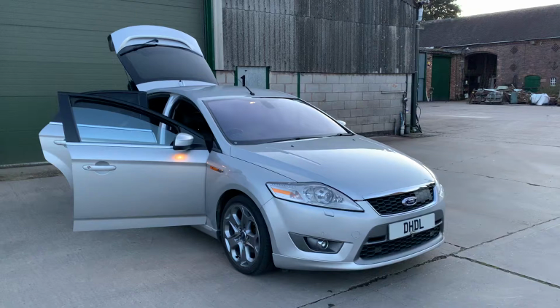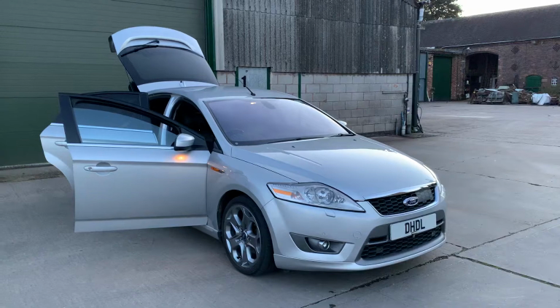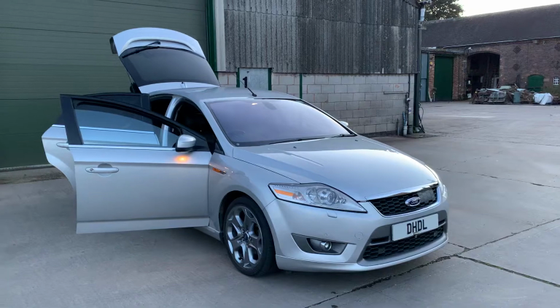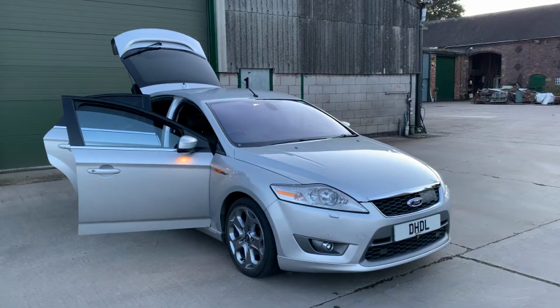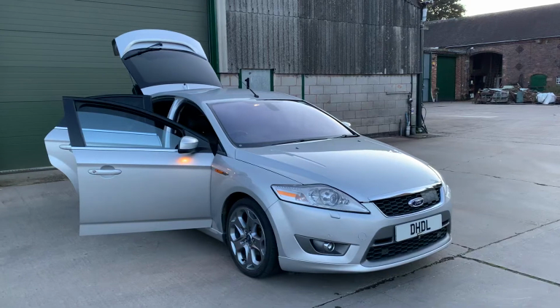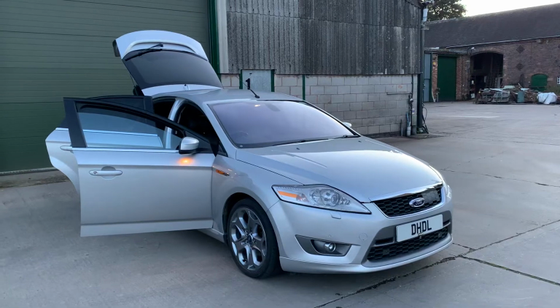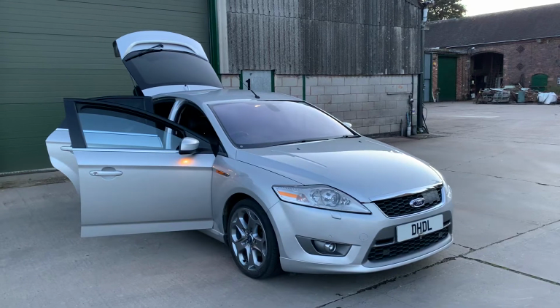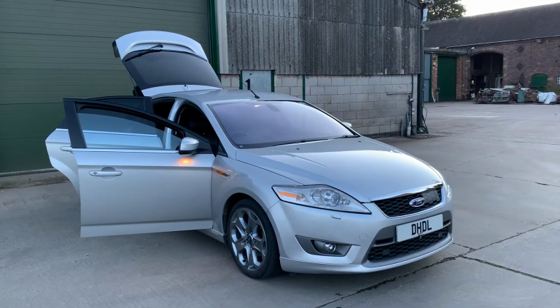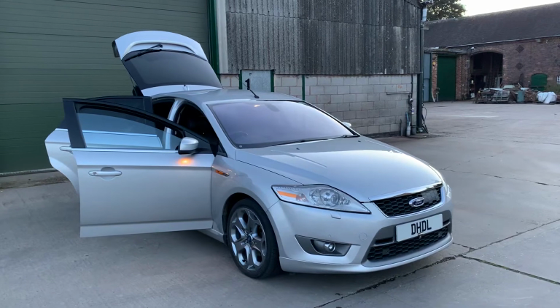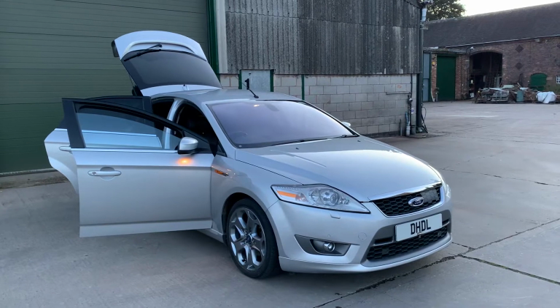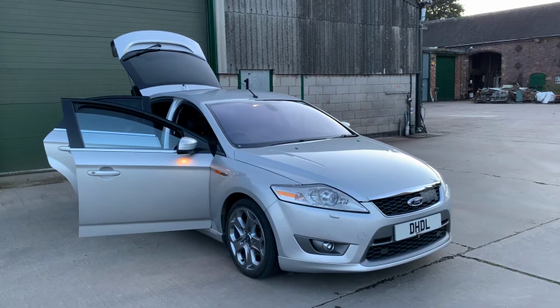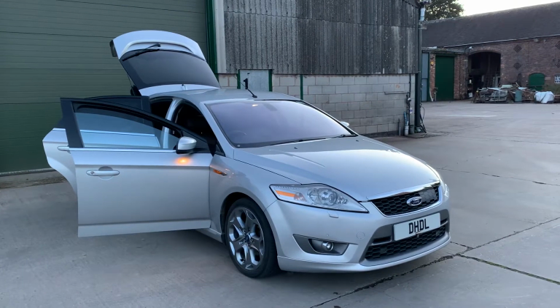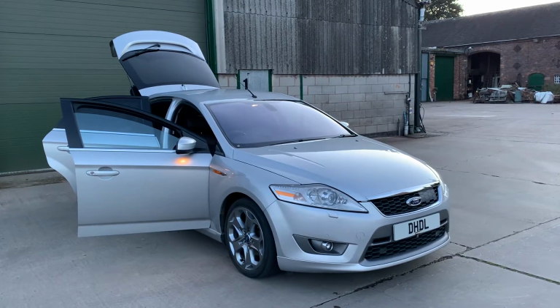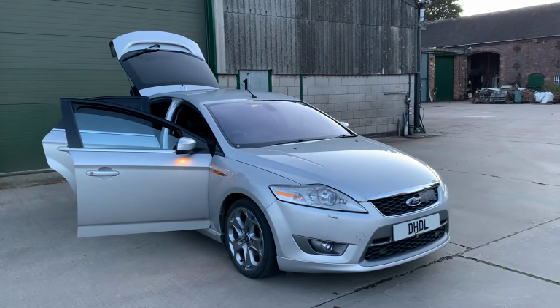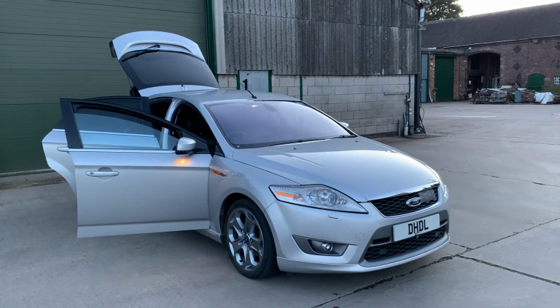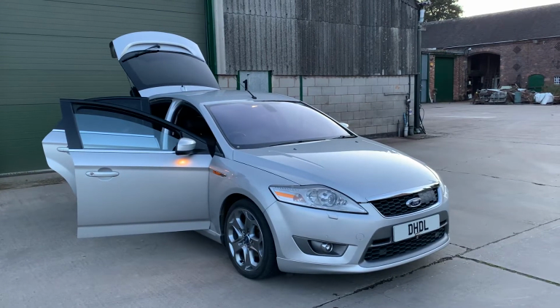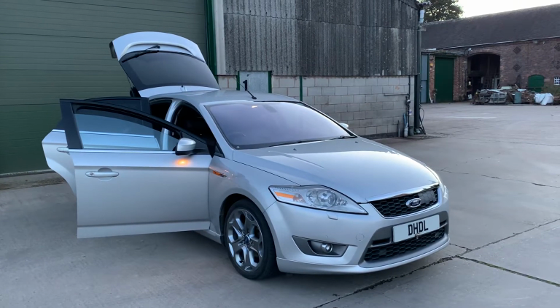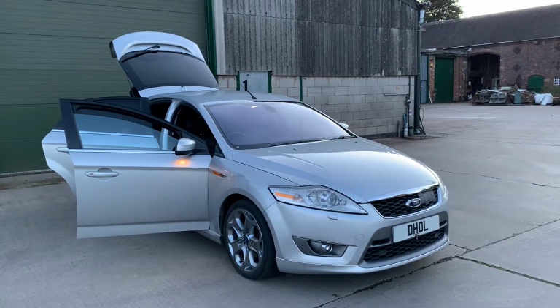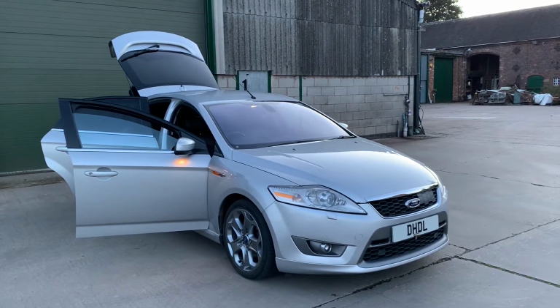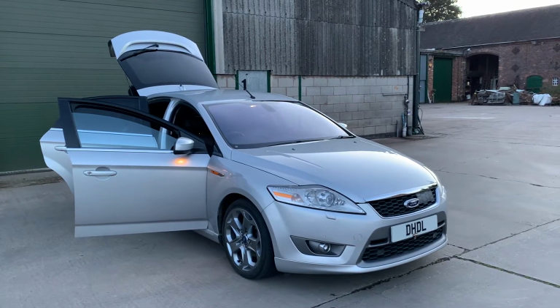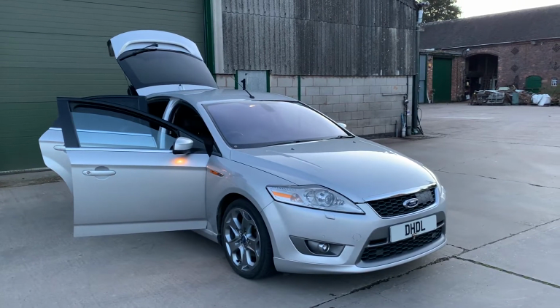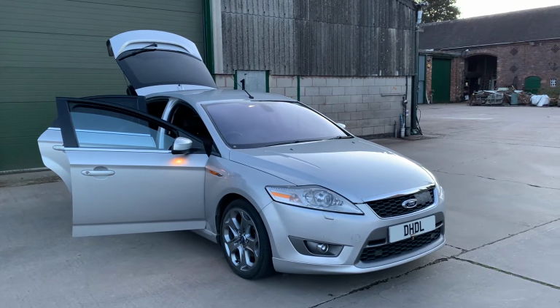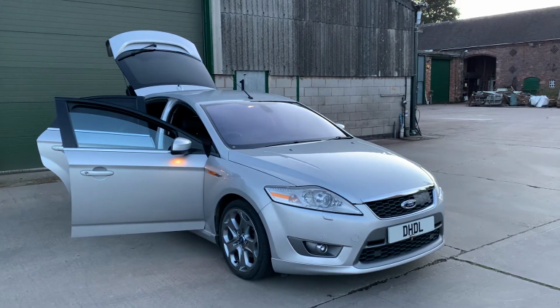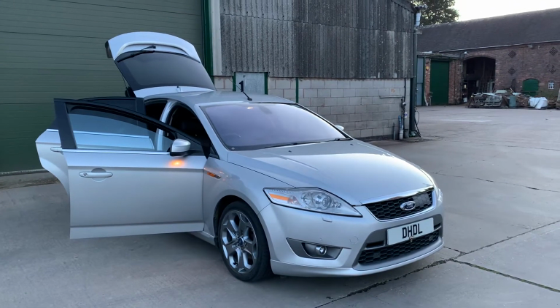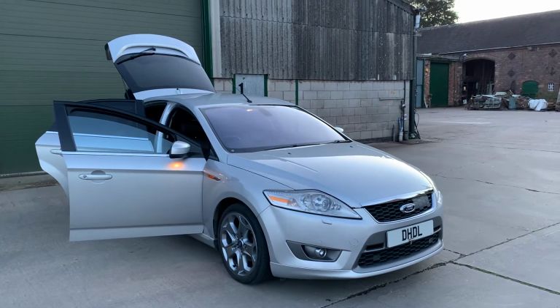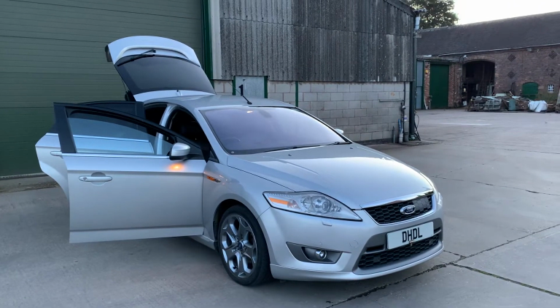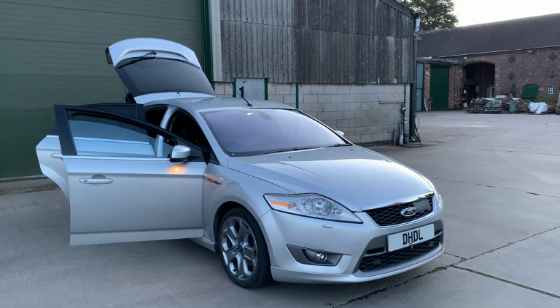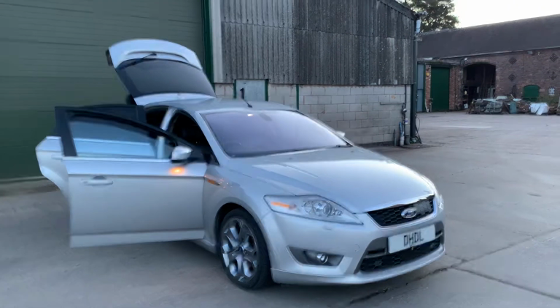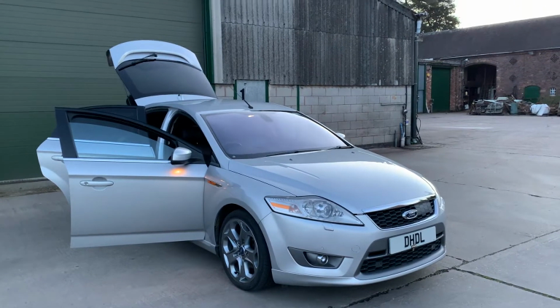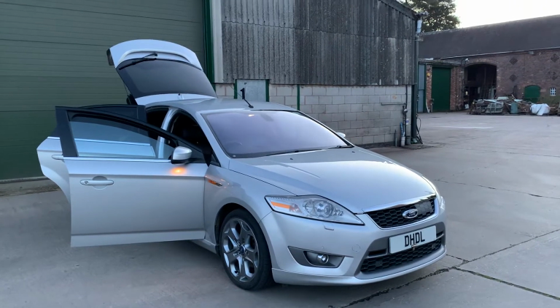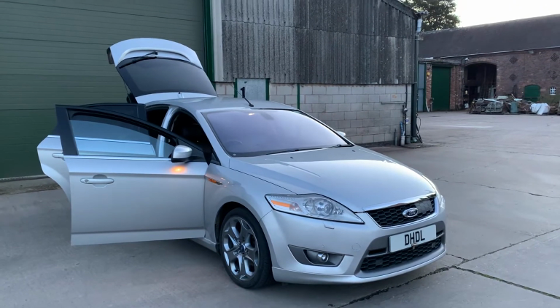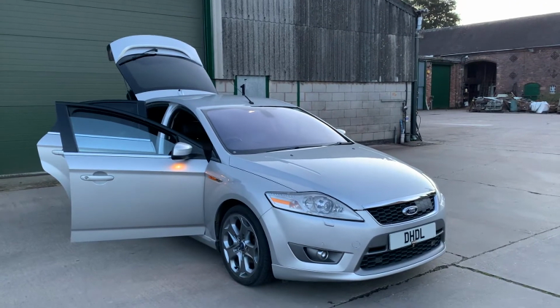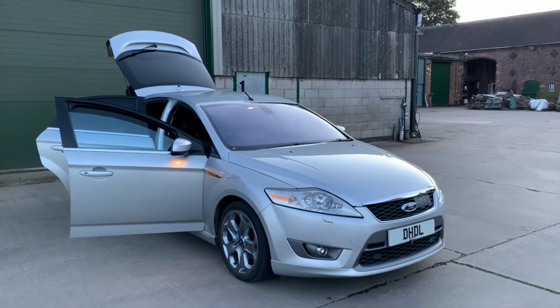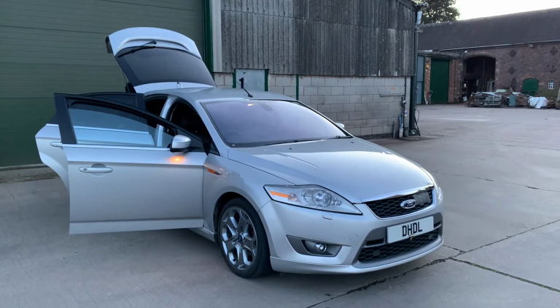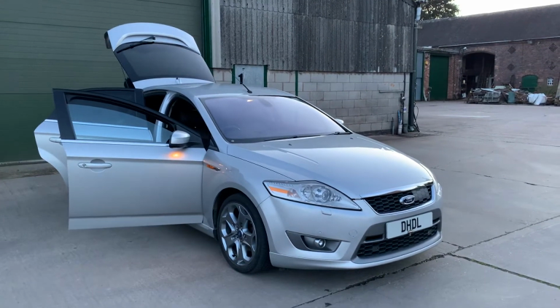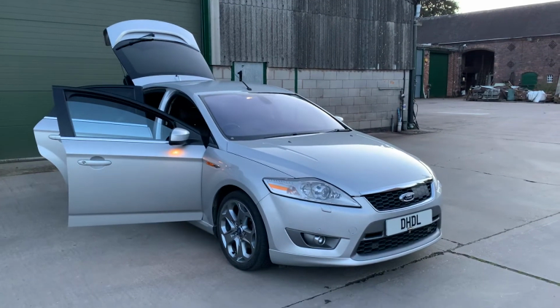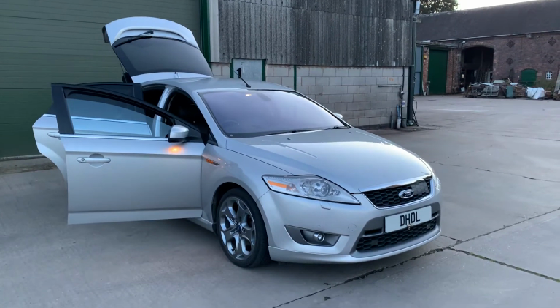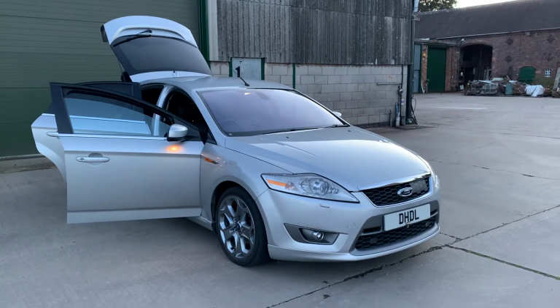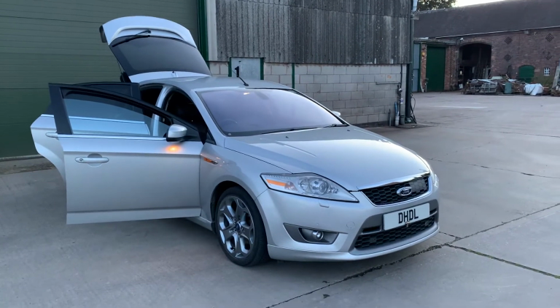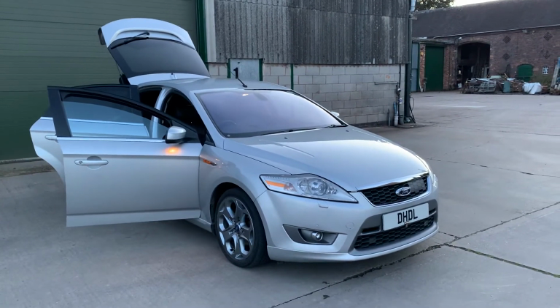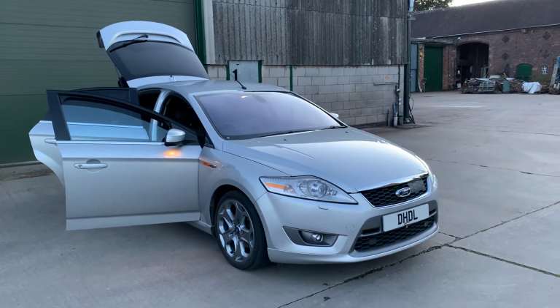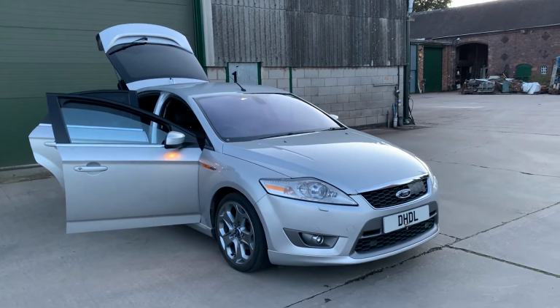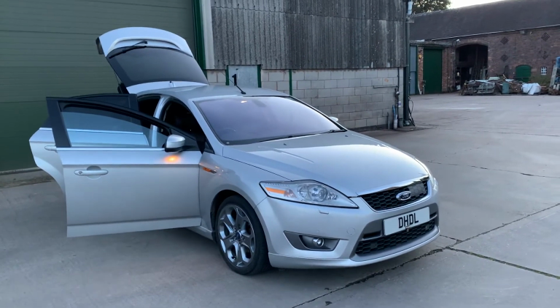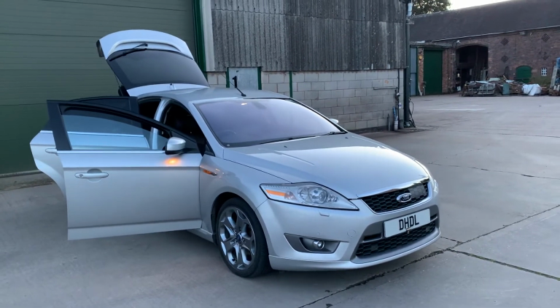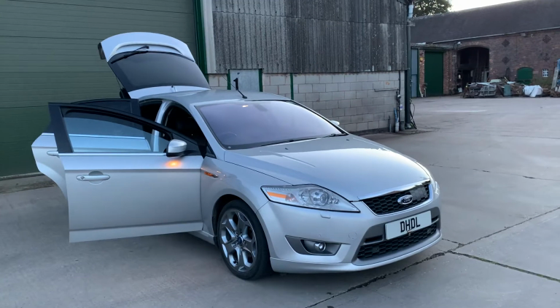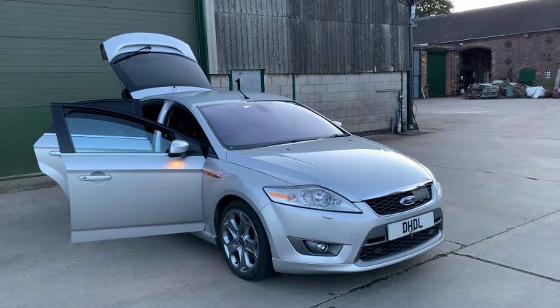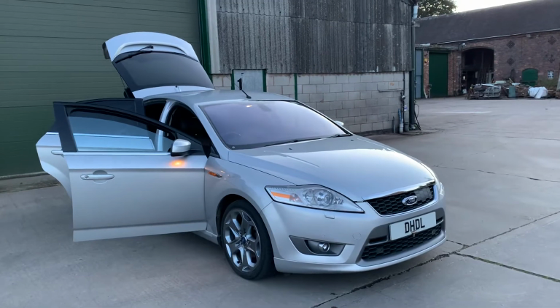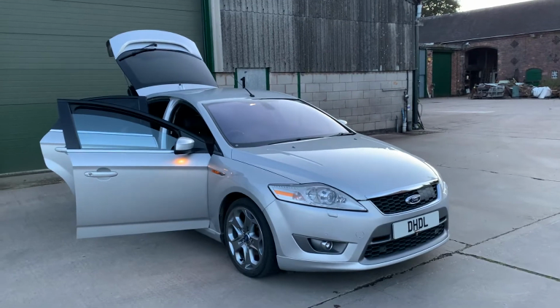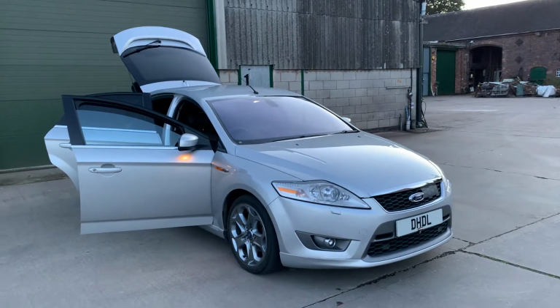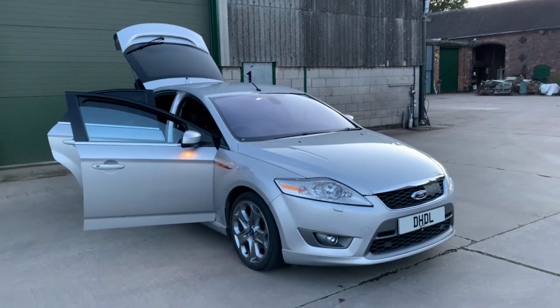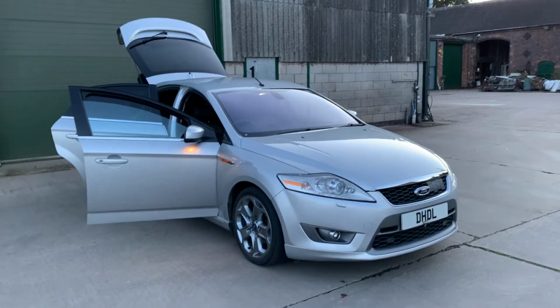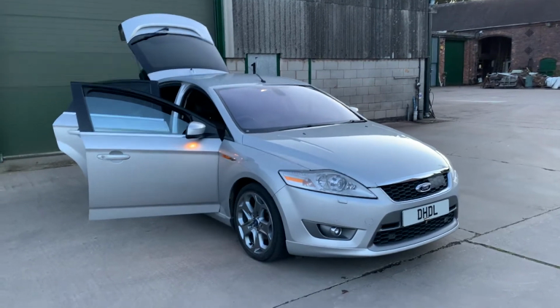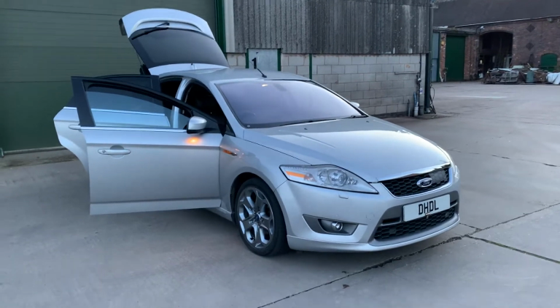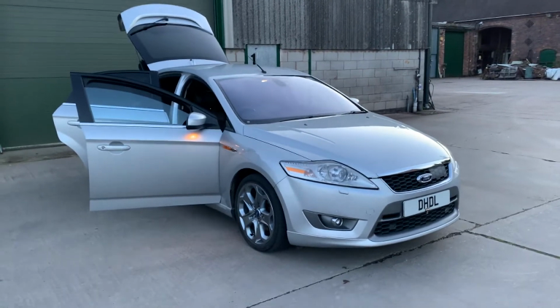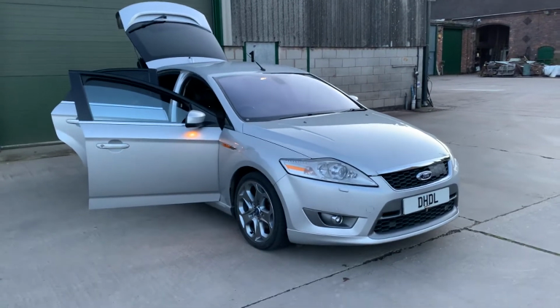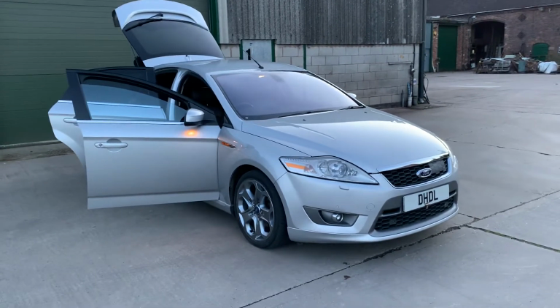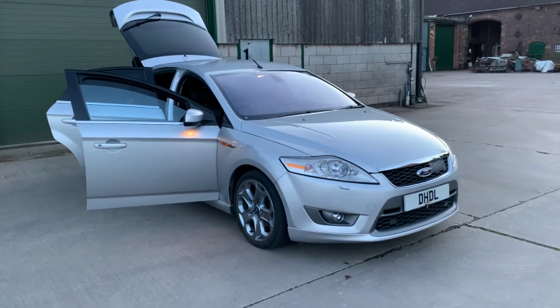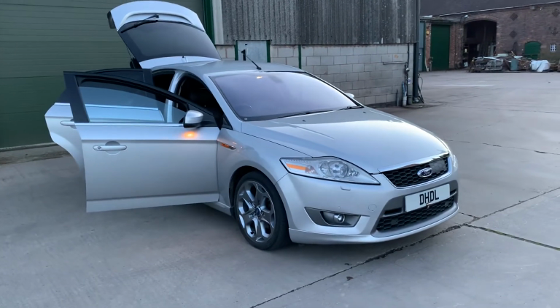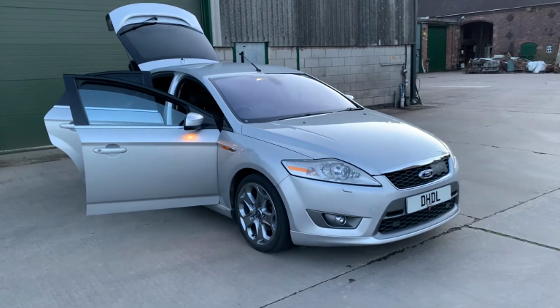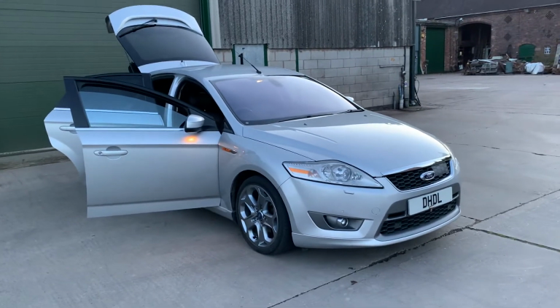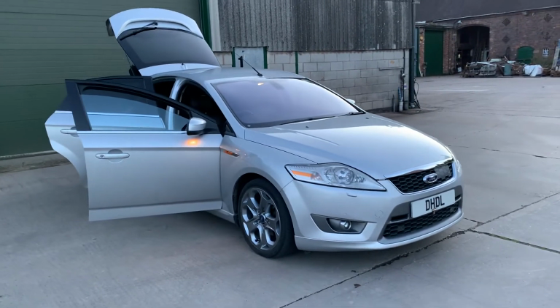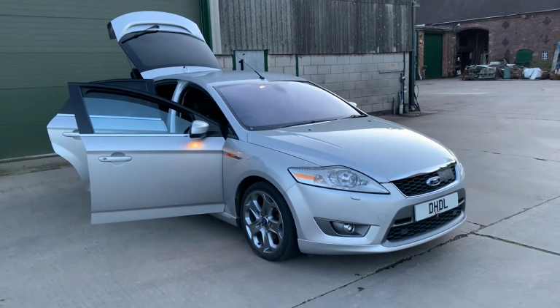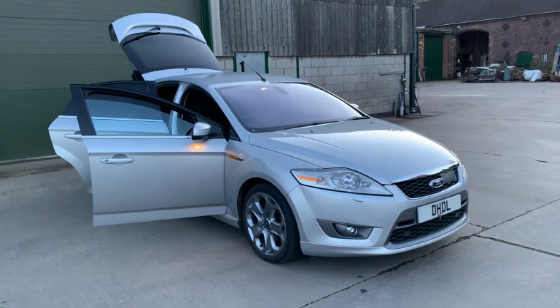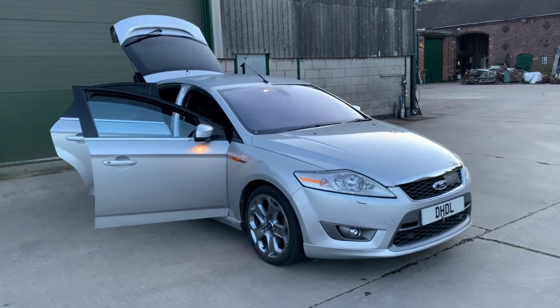Welcome to DHL Automotive. We have just brought into stock this 2009 Ford Mondeo Titanium X Sport.